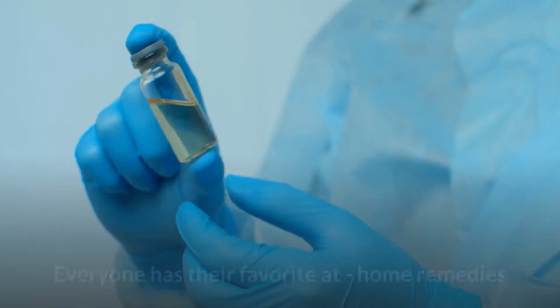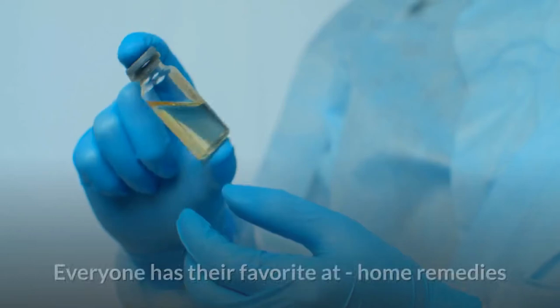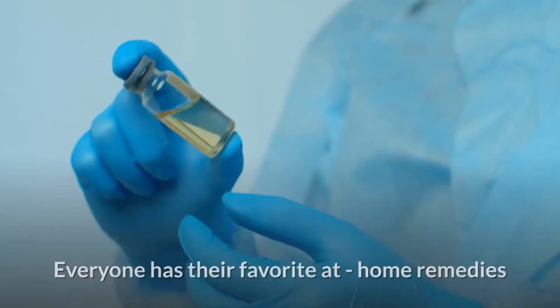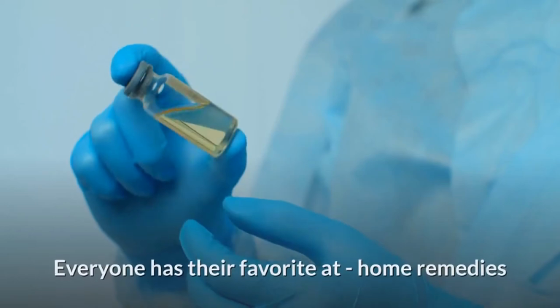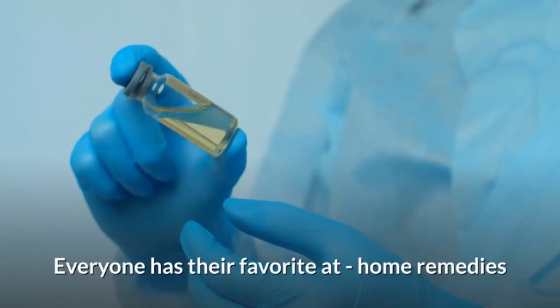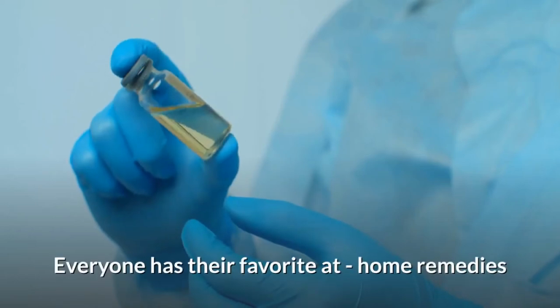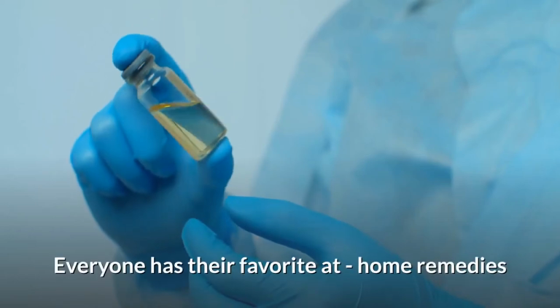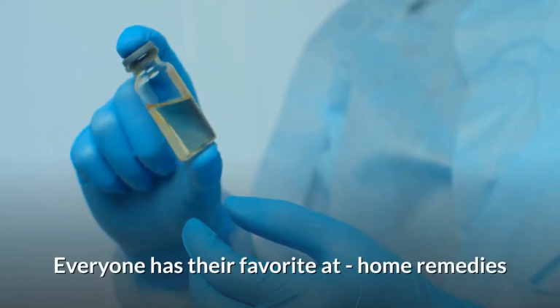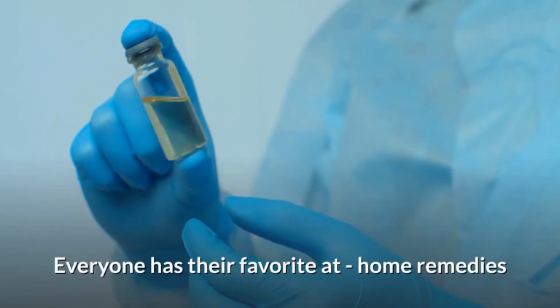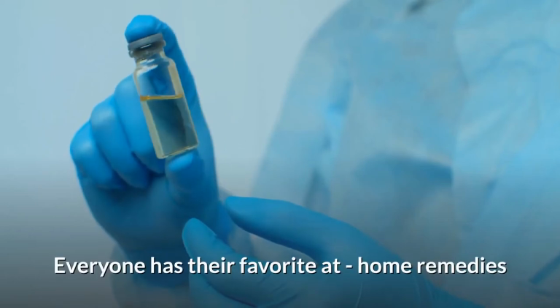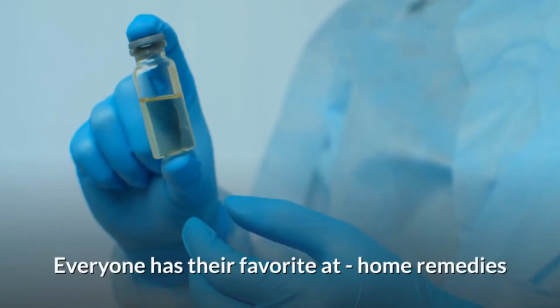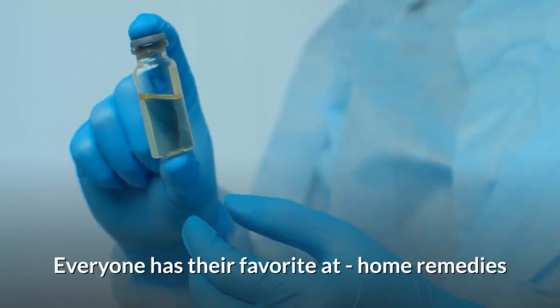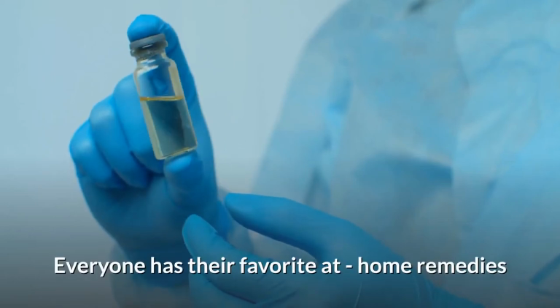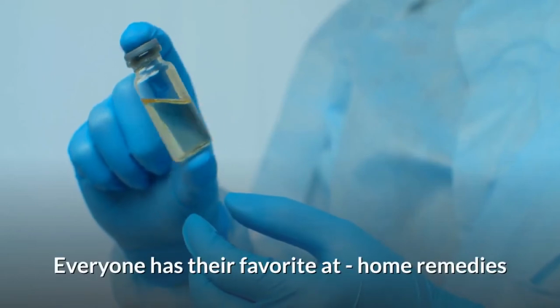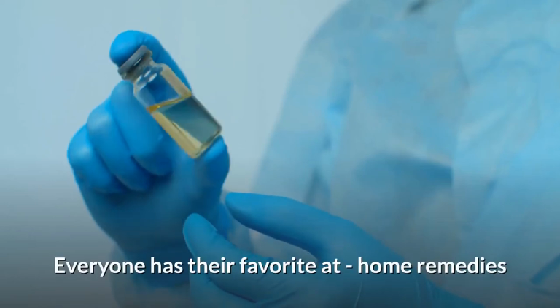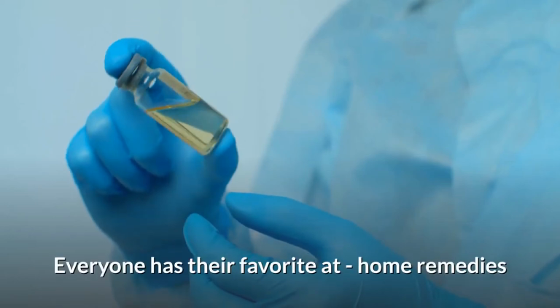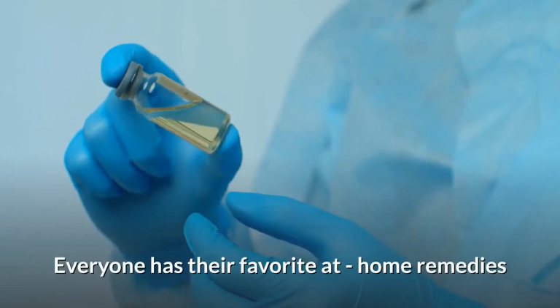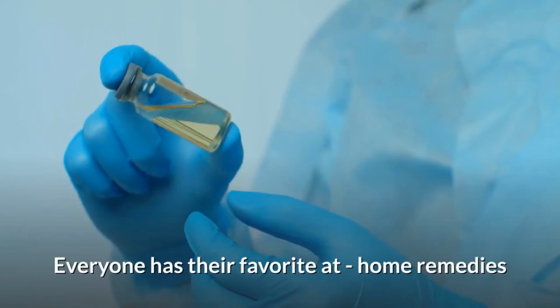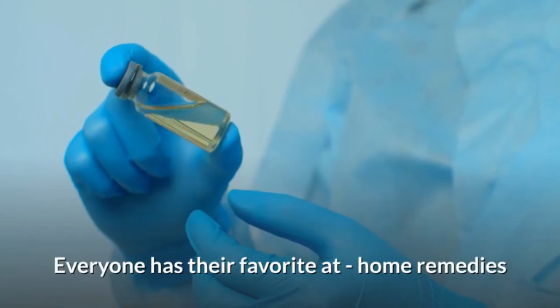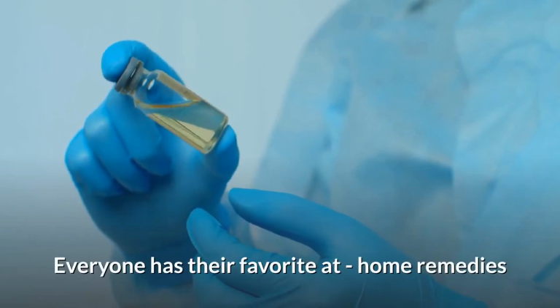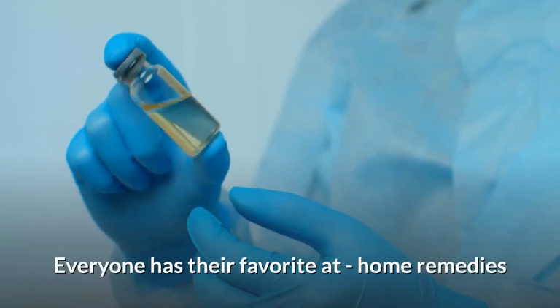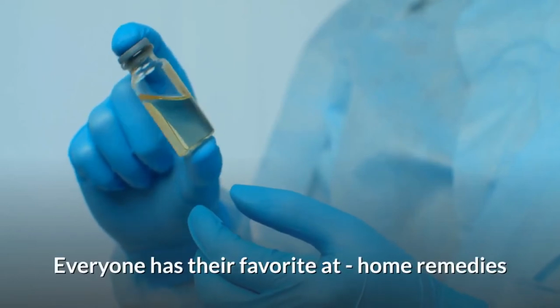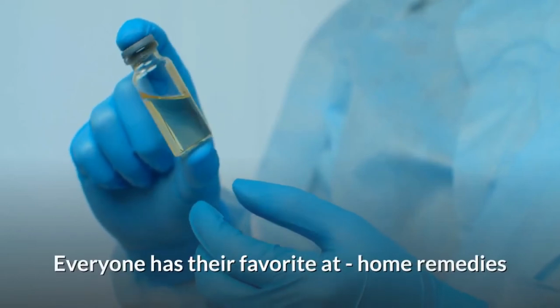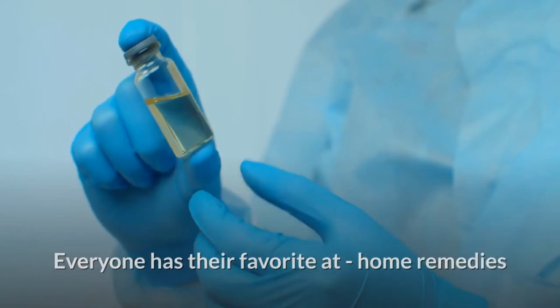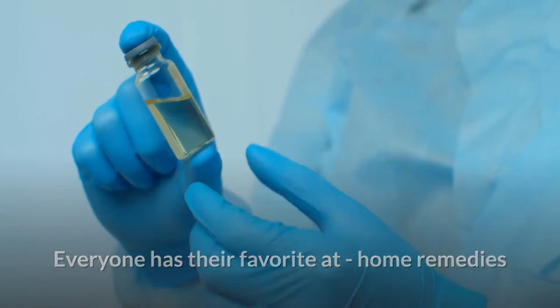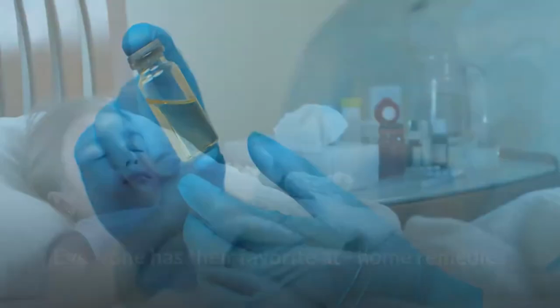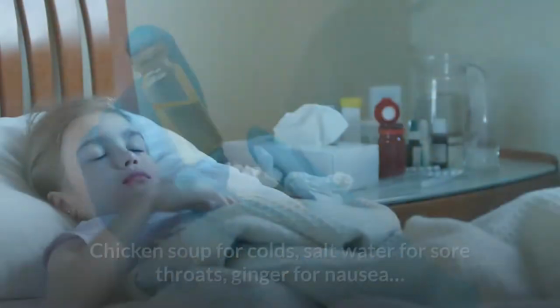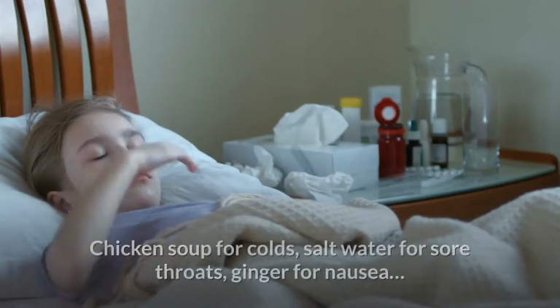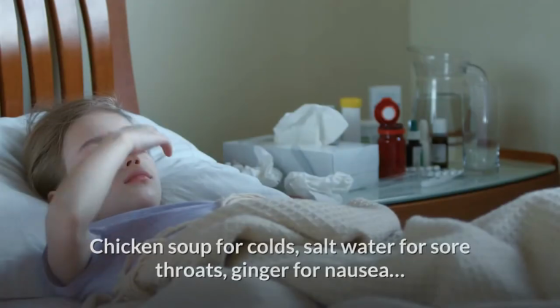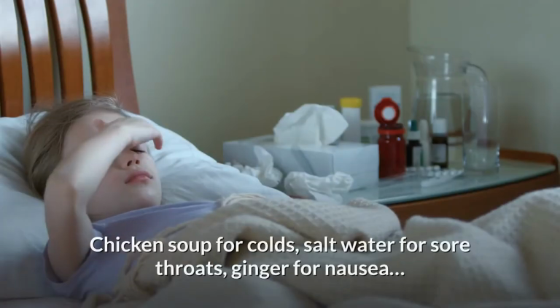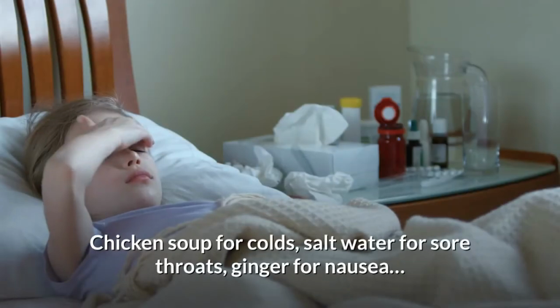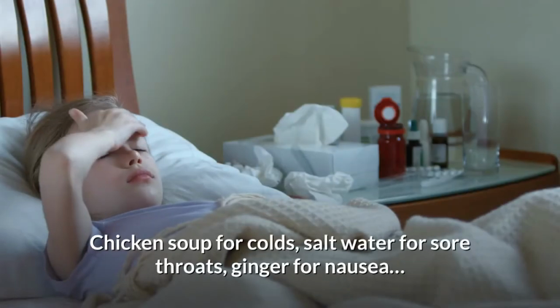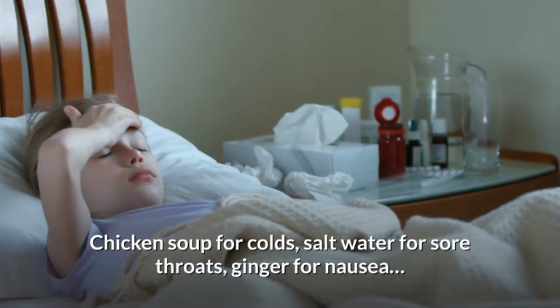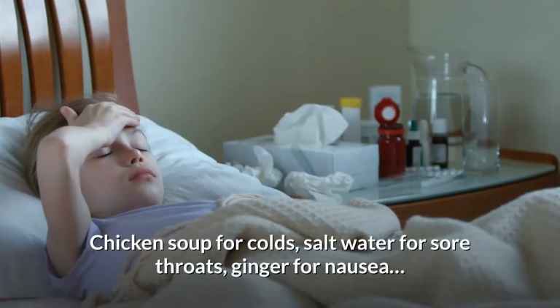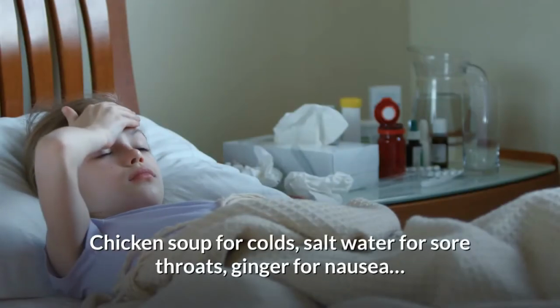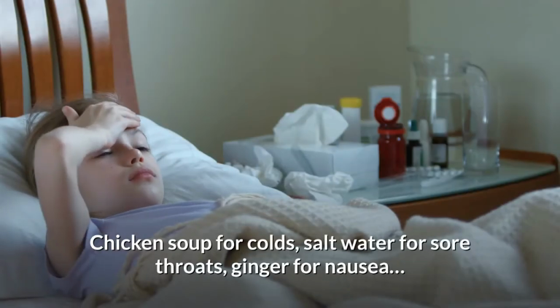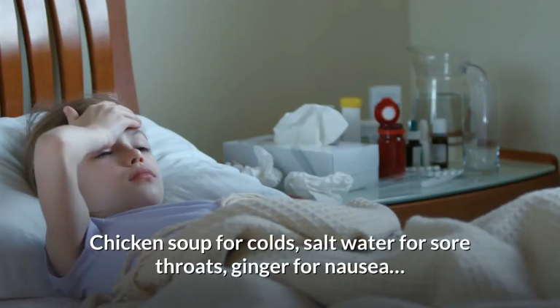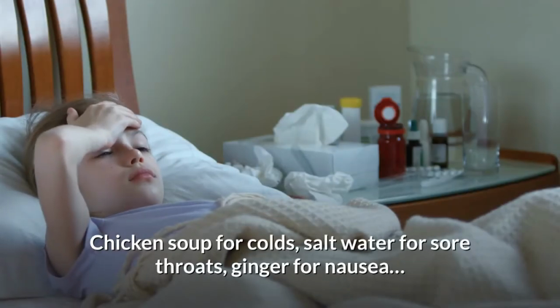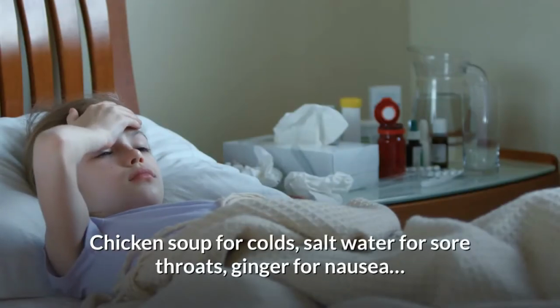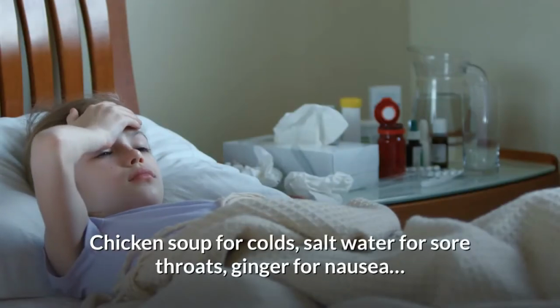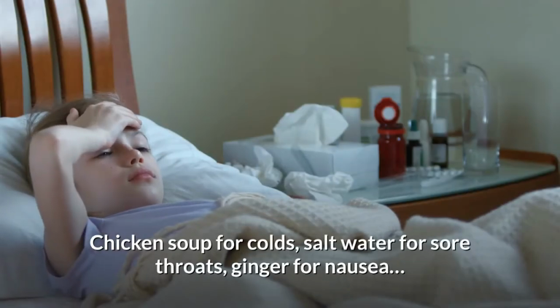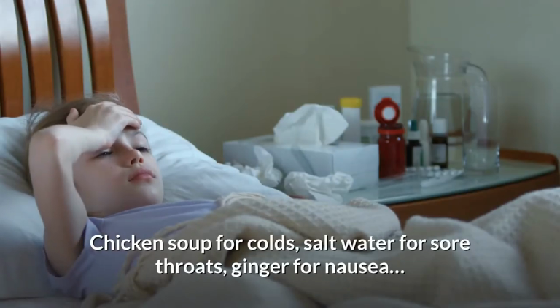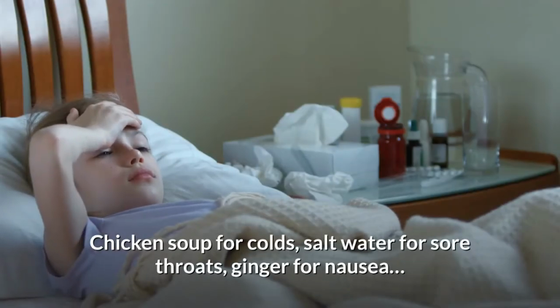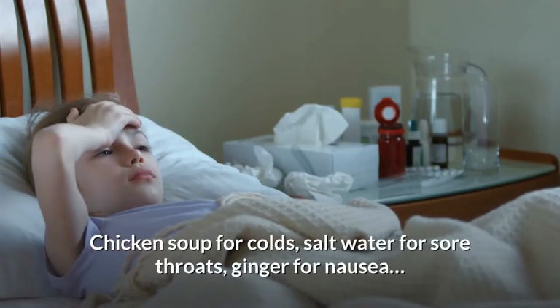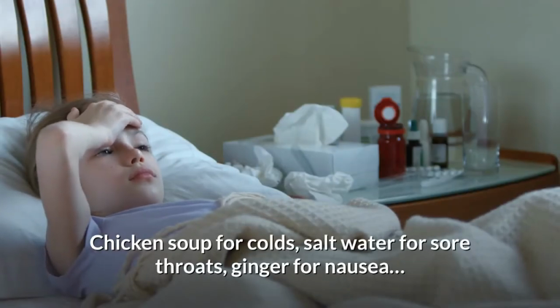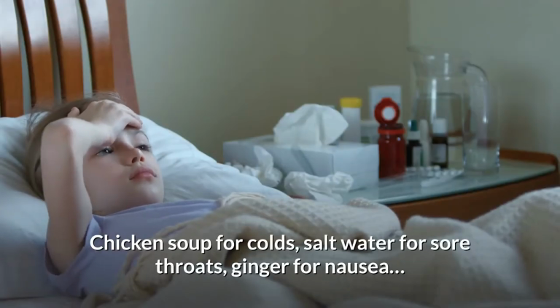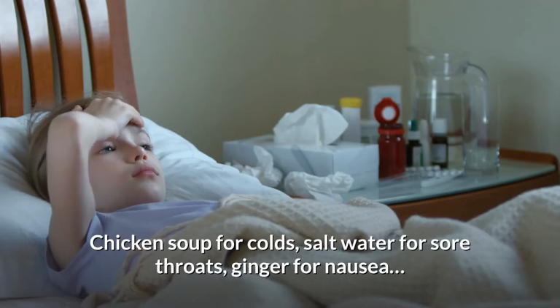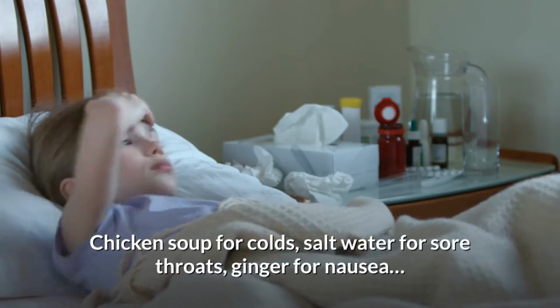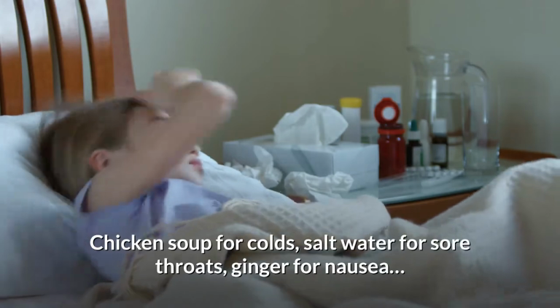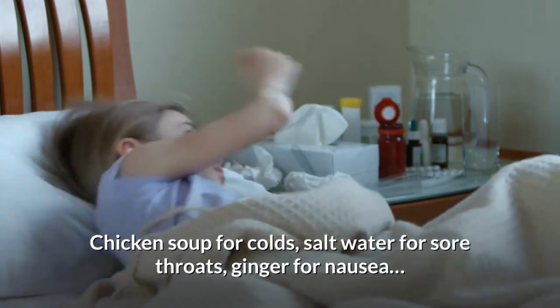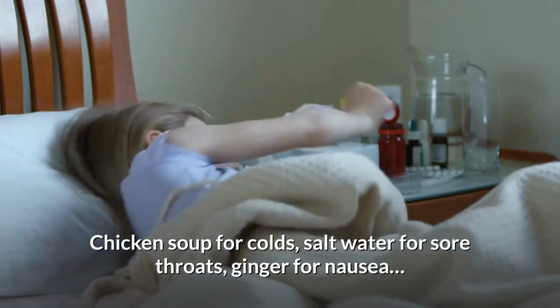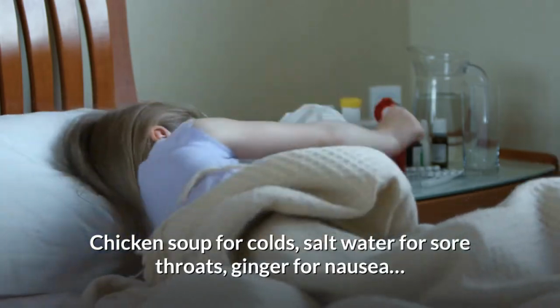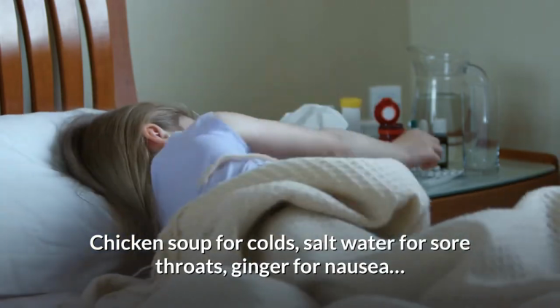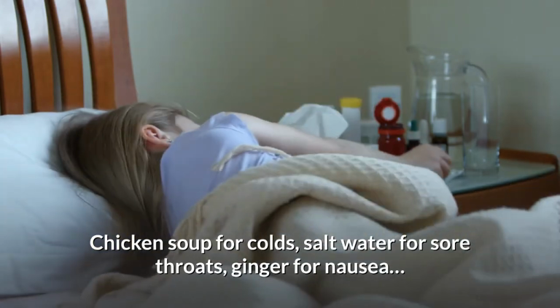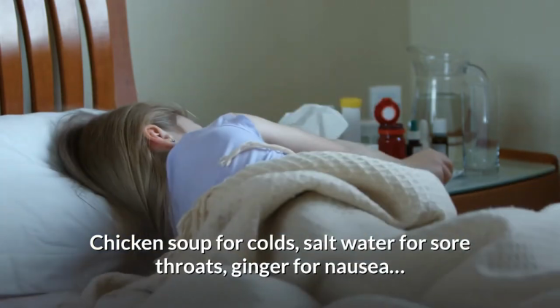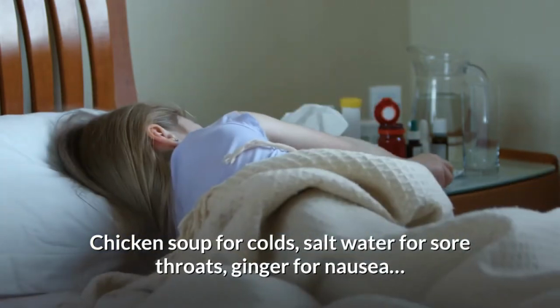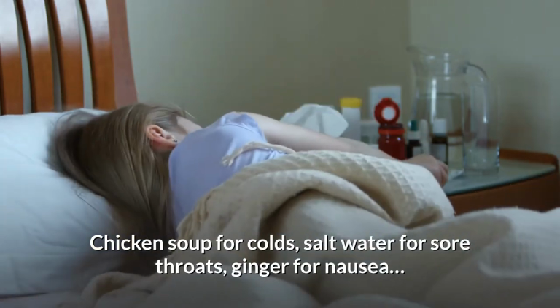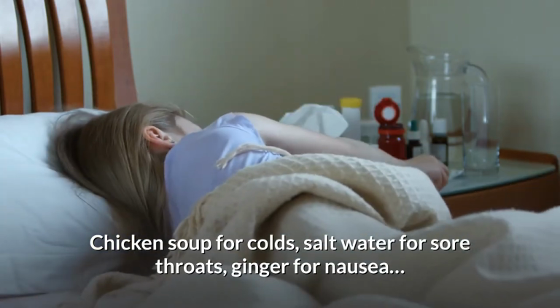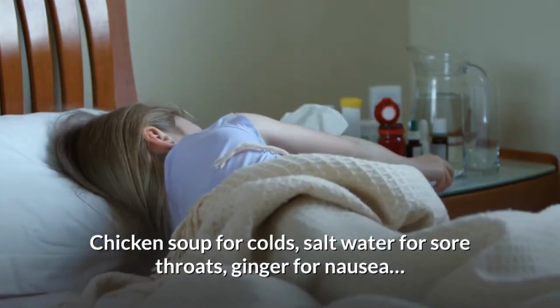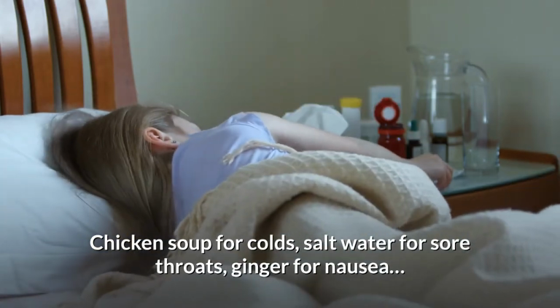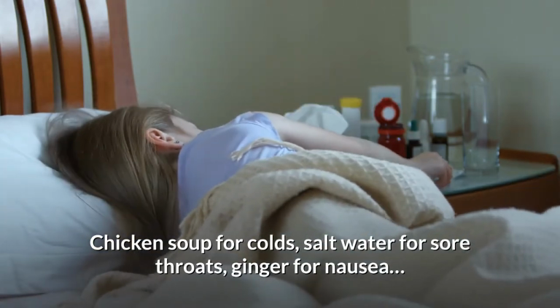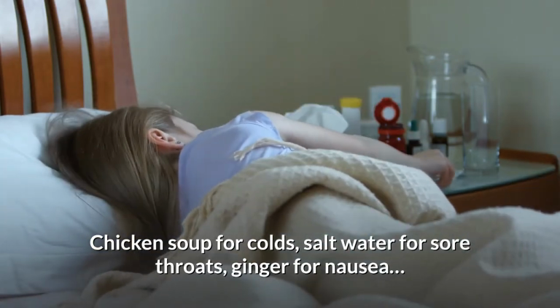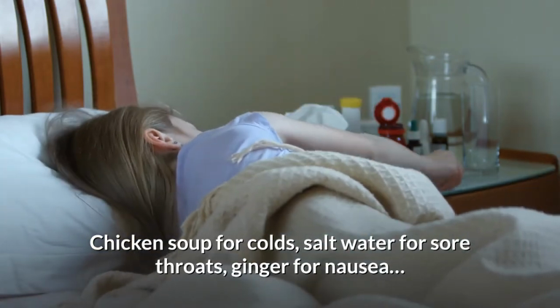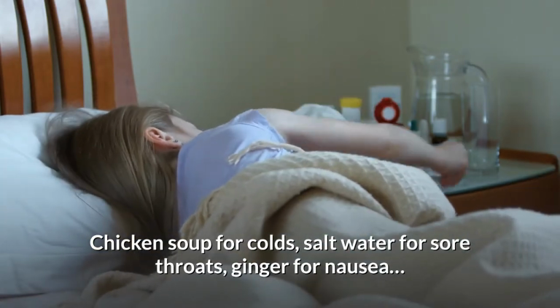Everyone has their favorite at-home remedies: chicken soup for colds, salt water for sore throats, ginger for nausea.